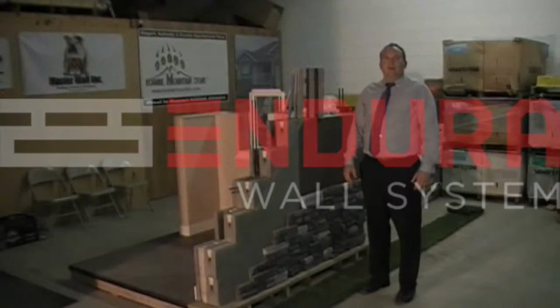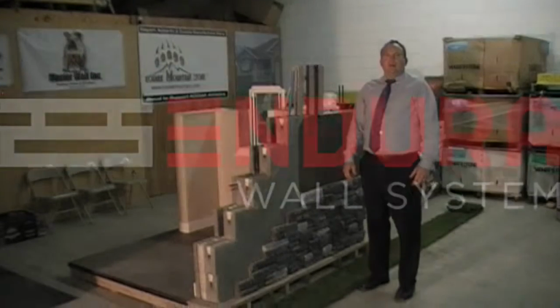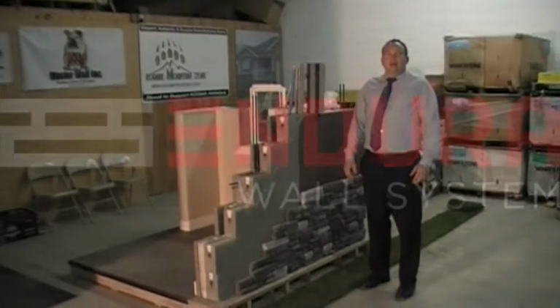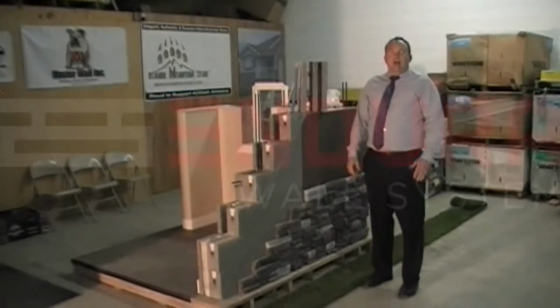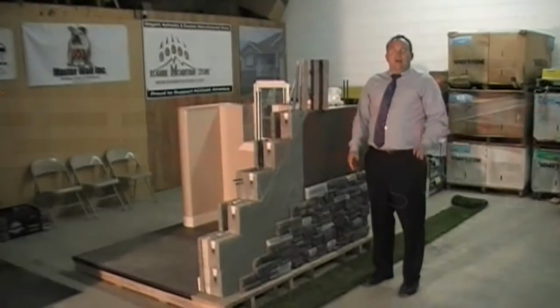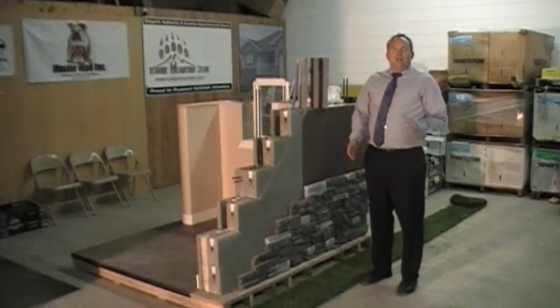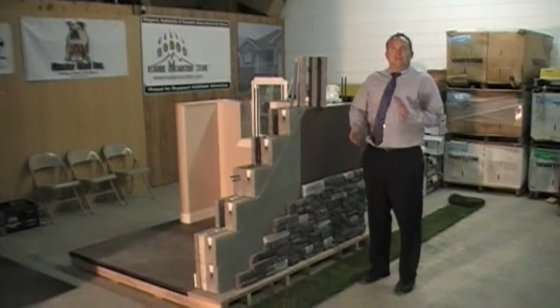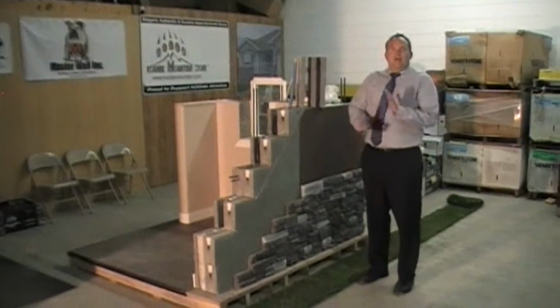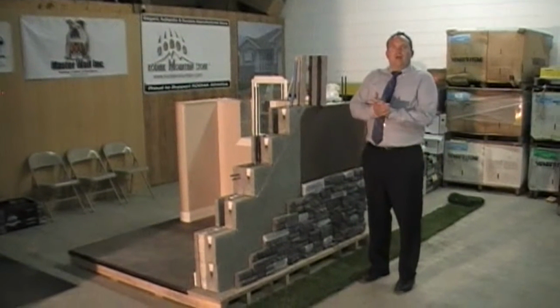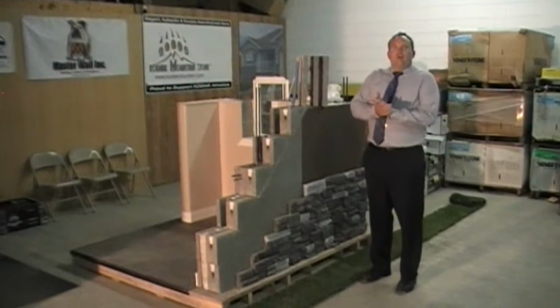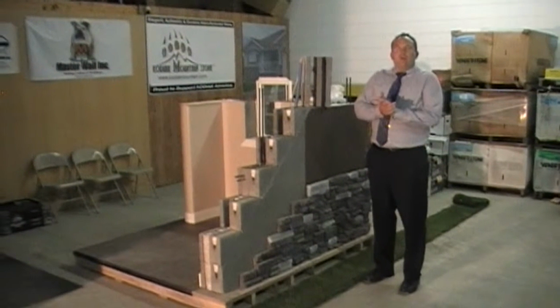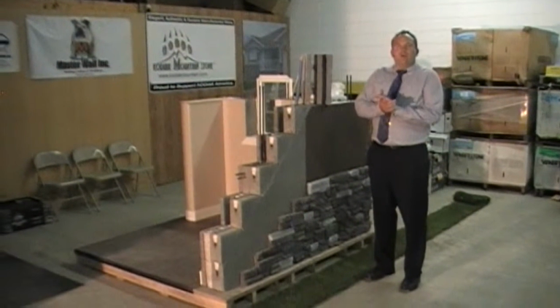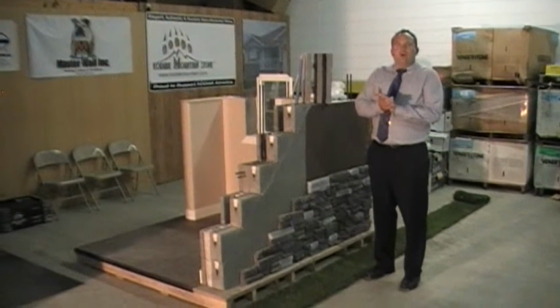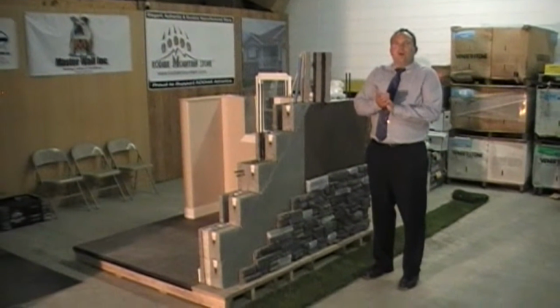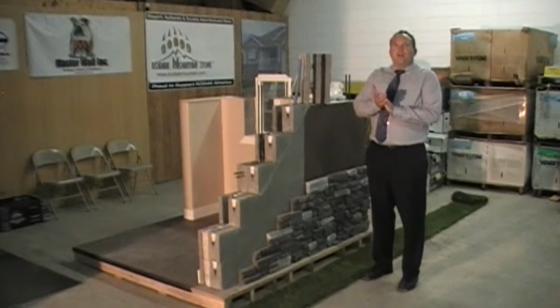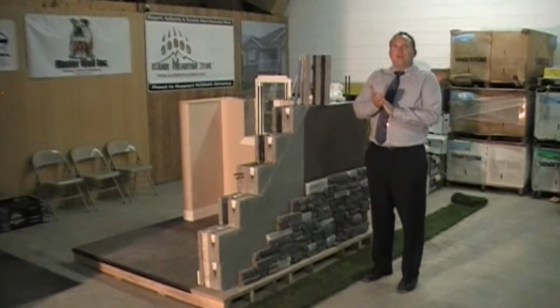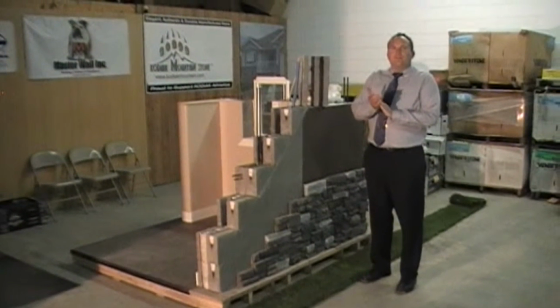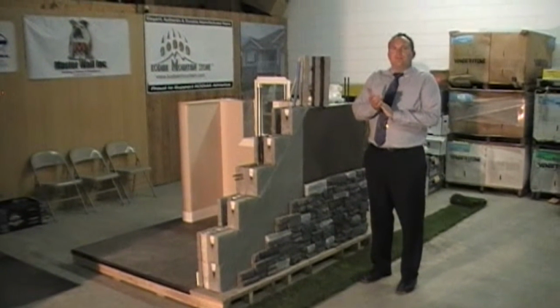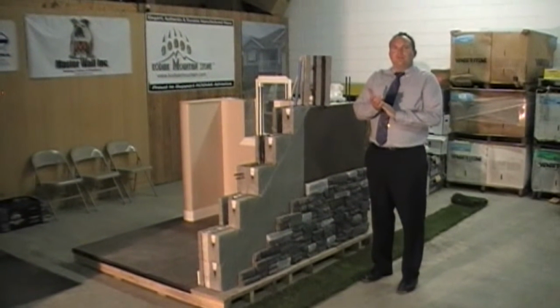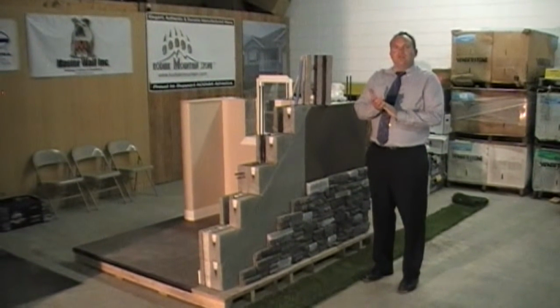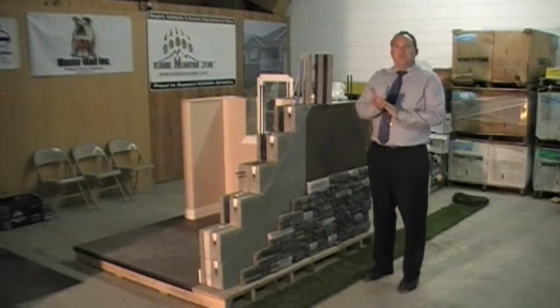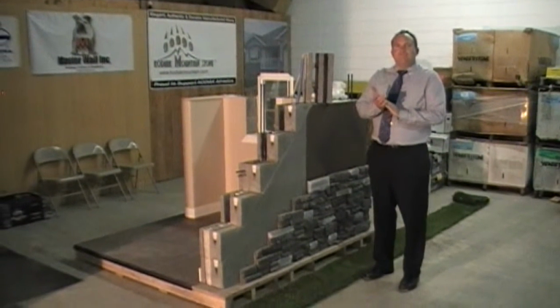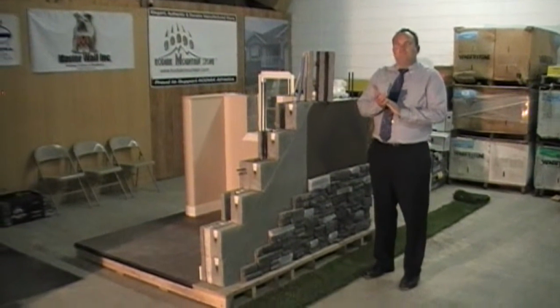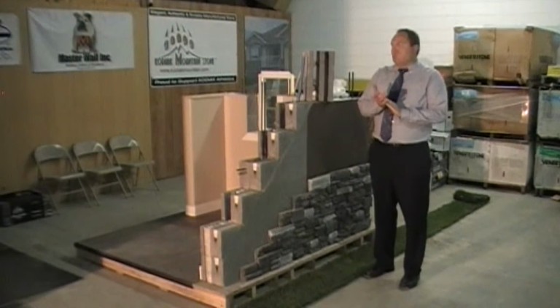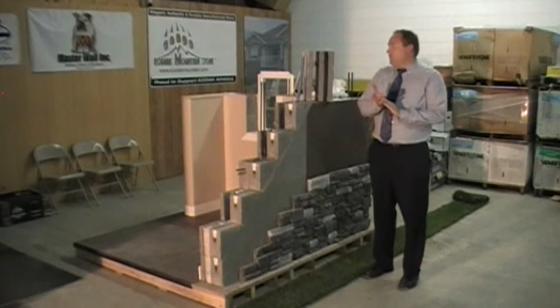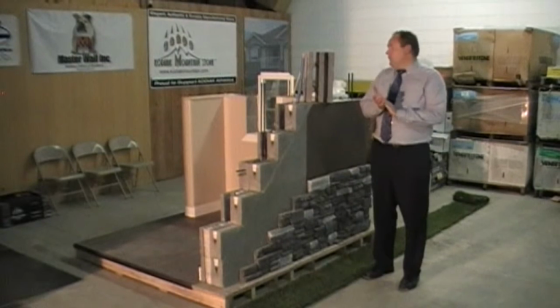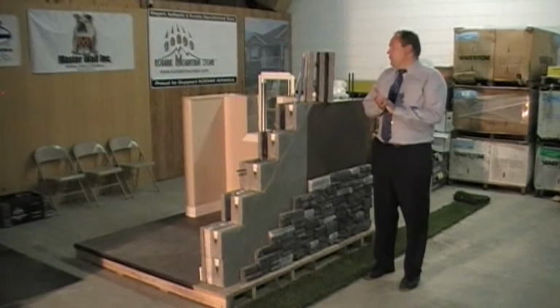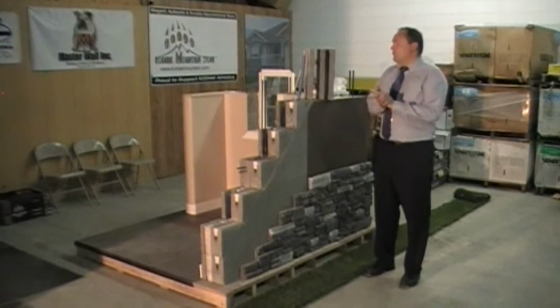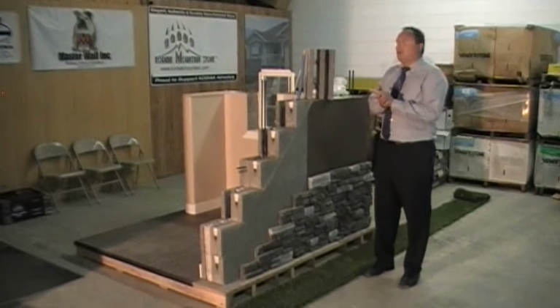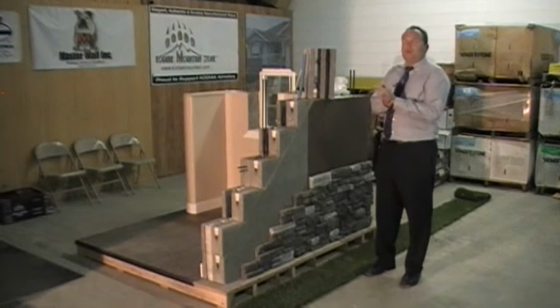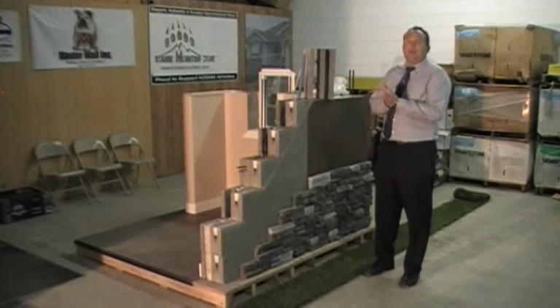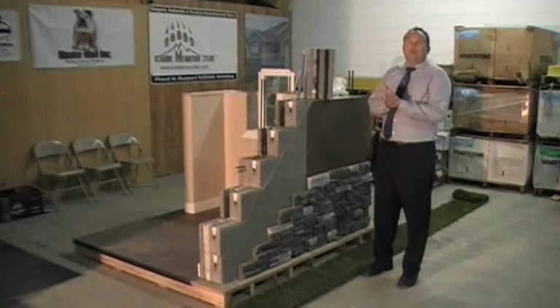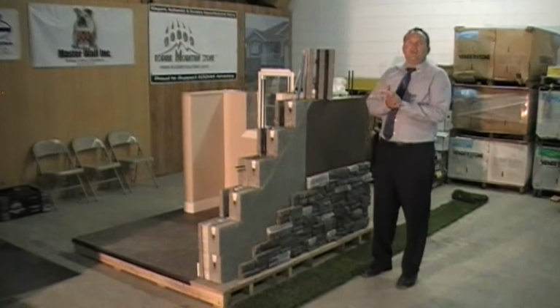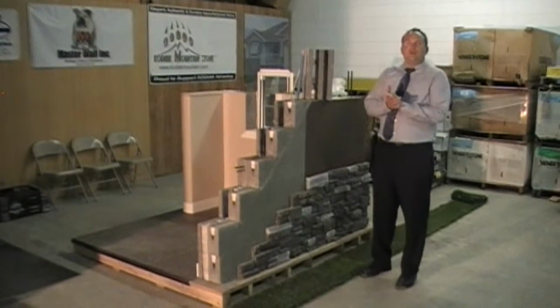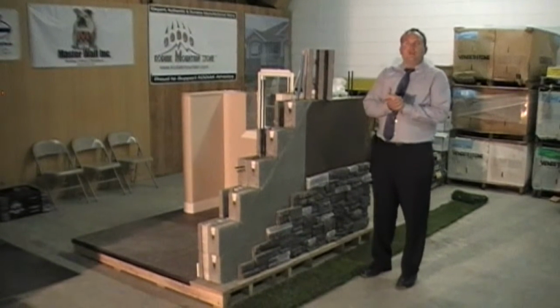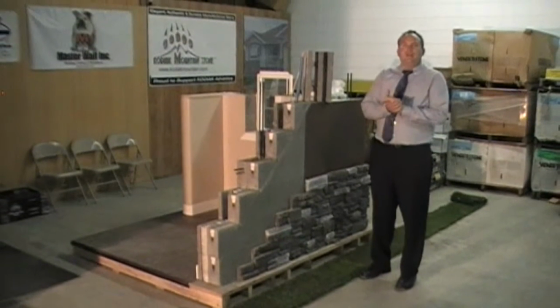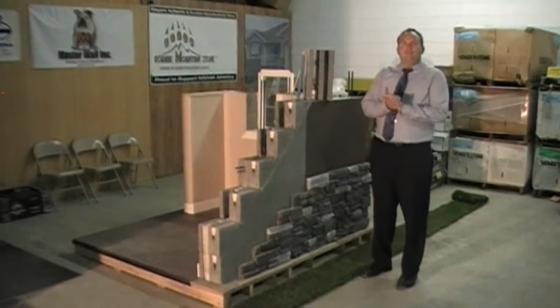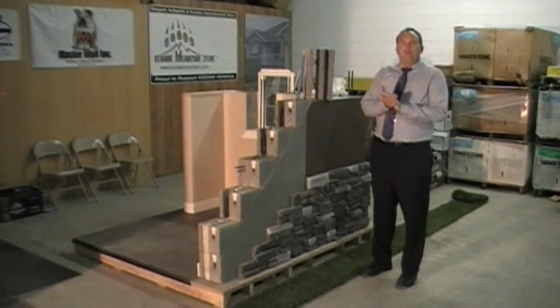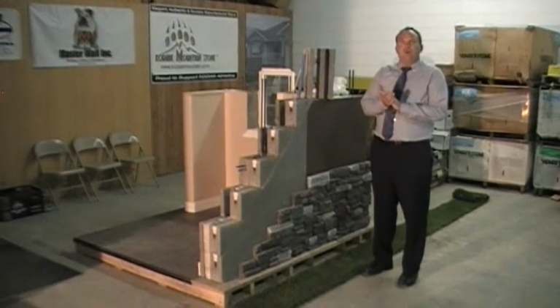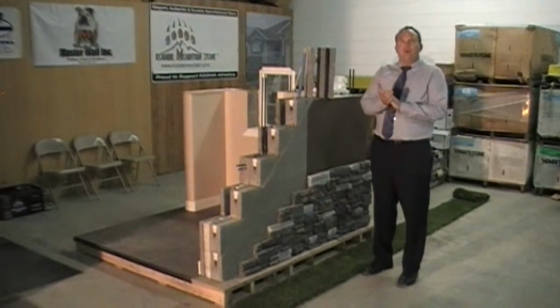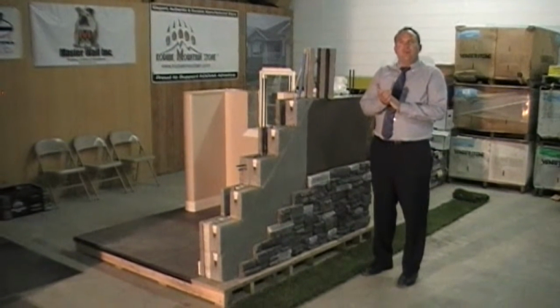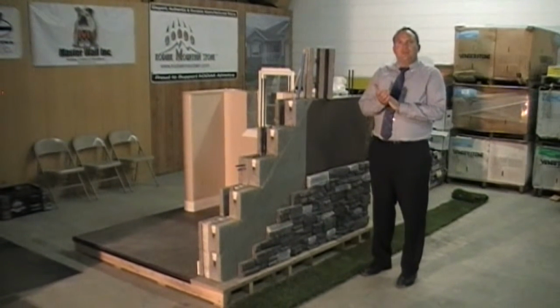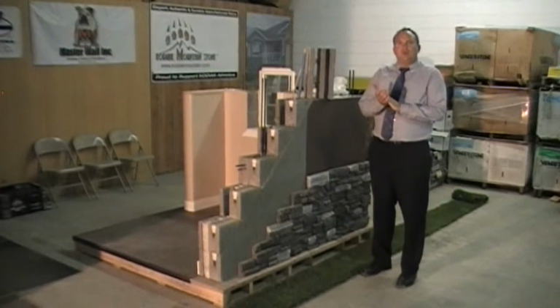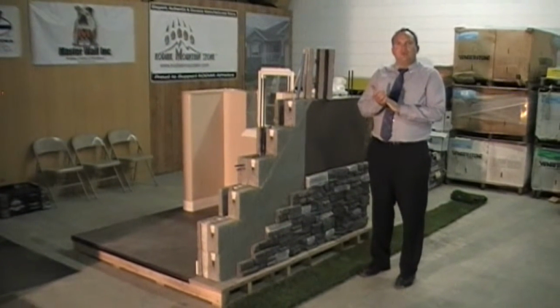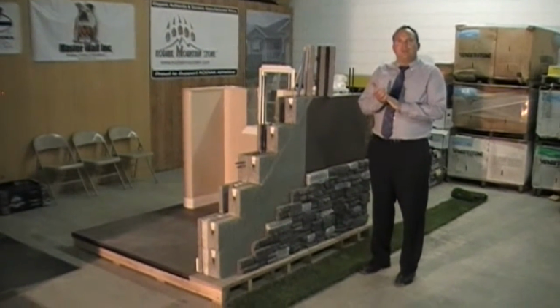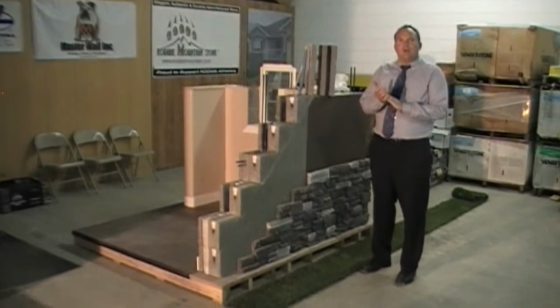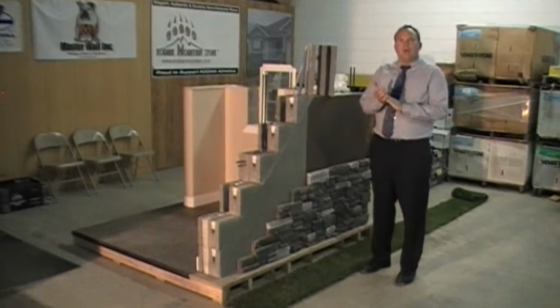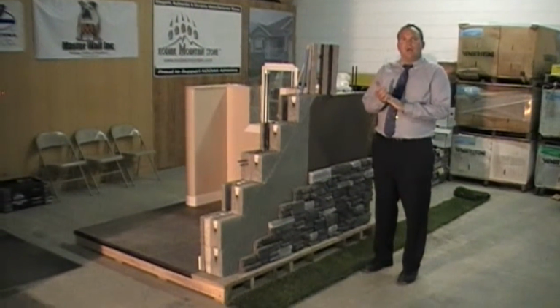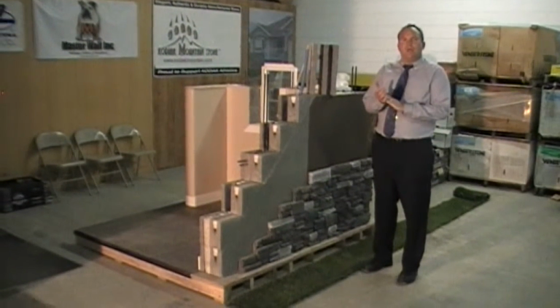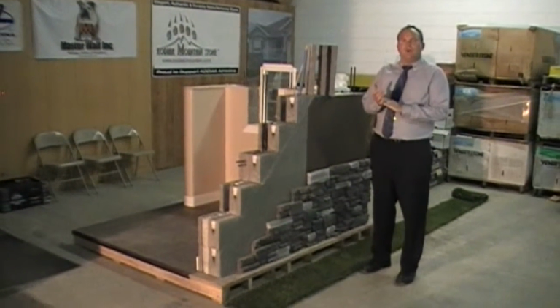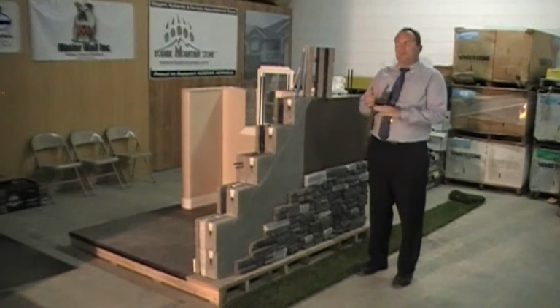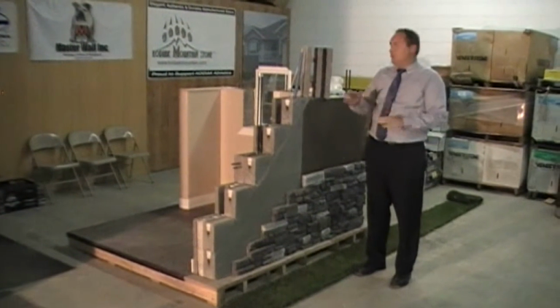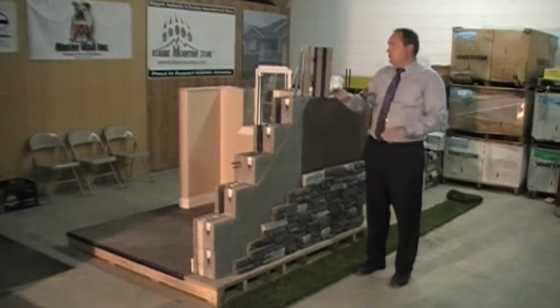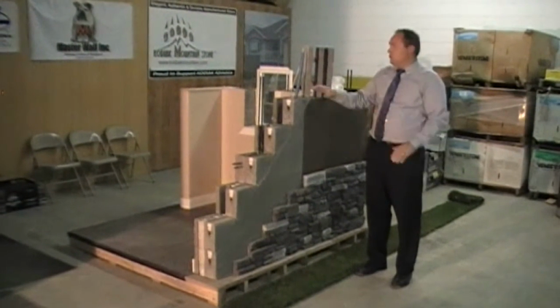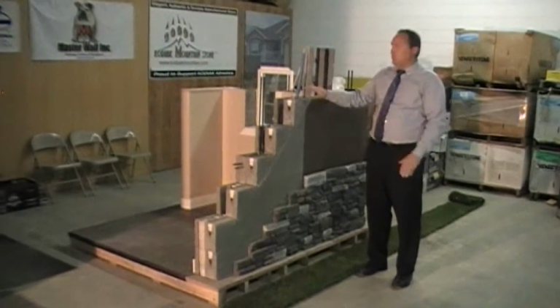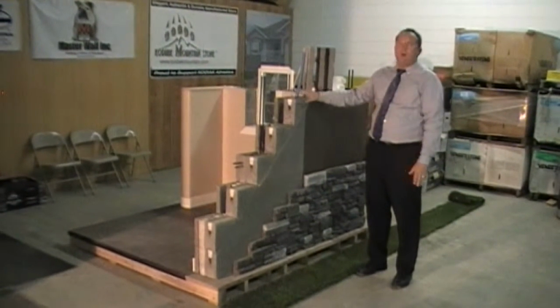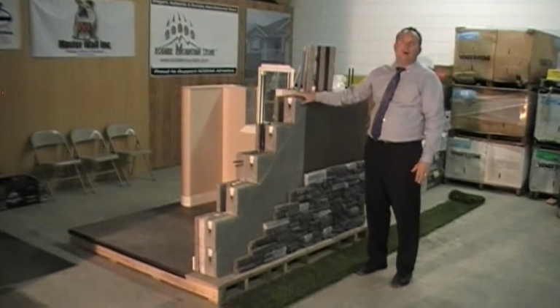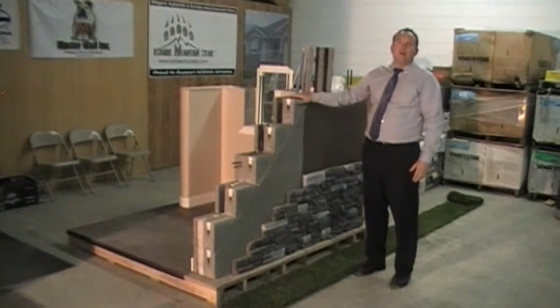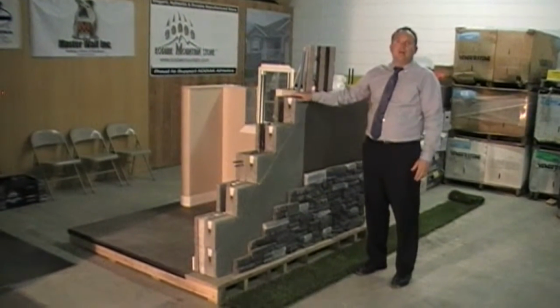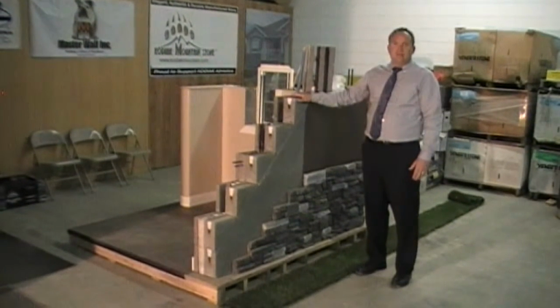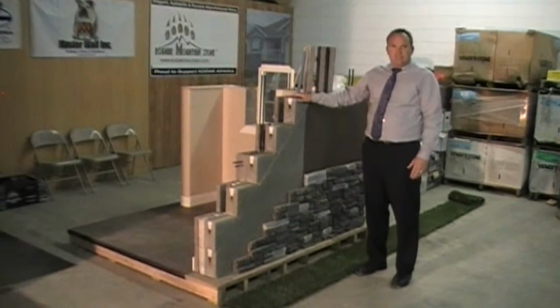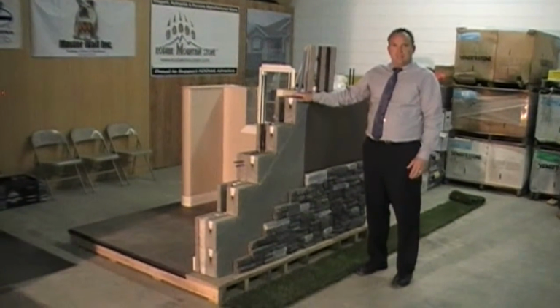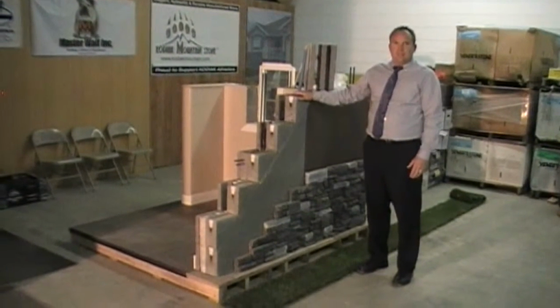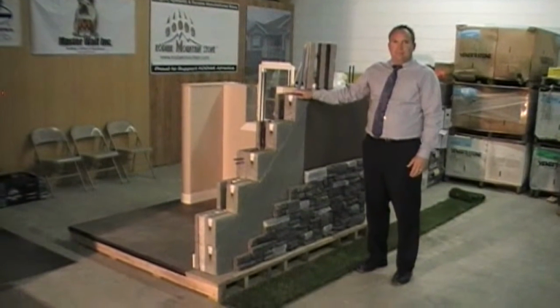Hi guys, Greg Stonehocker here from Endura. I just wanted to go over a quick little training video with you talking about the Endura wall system.